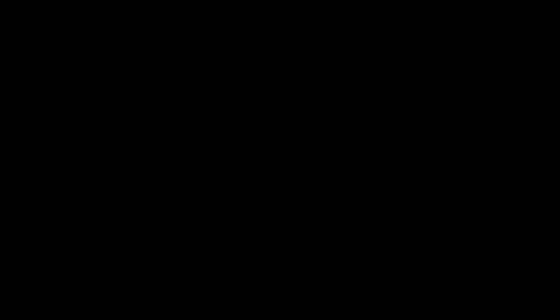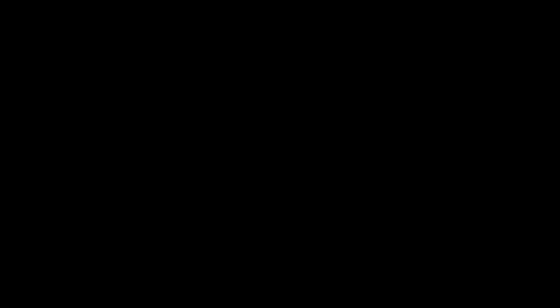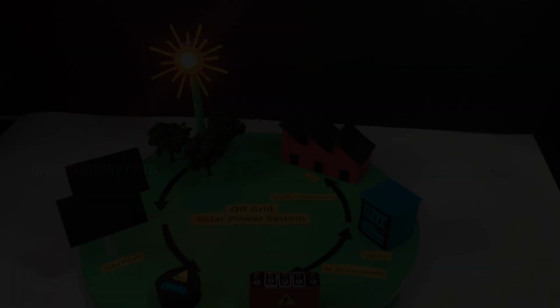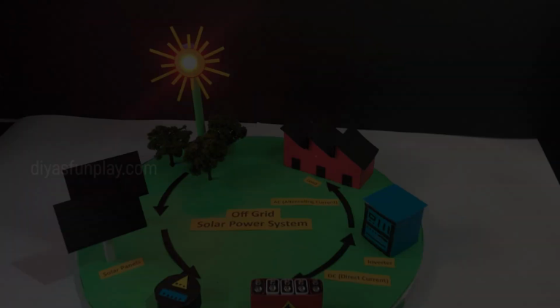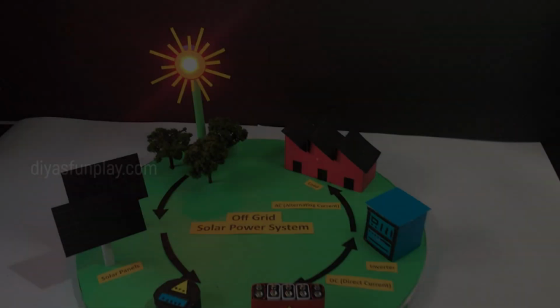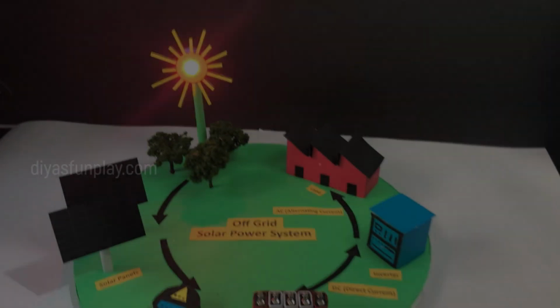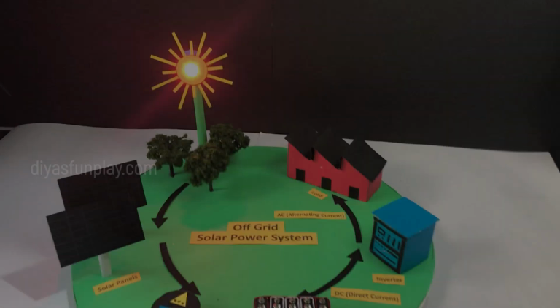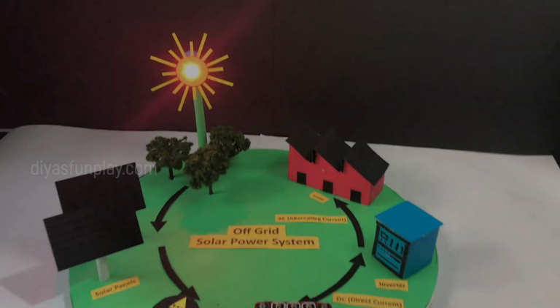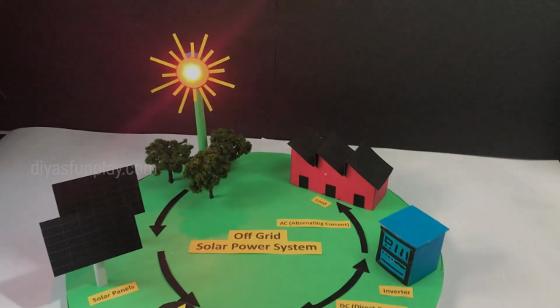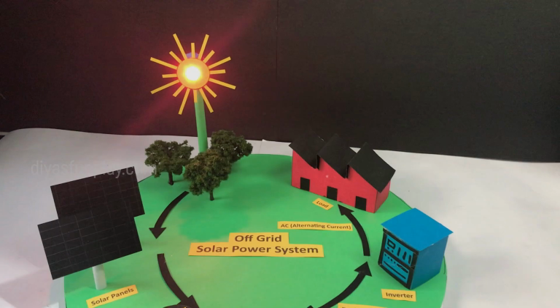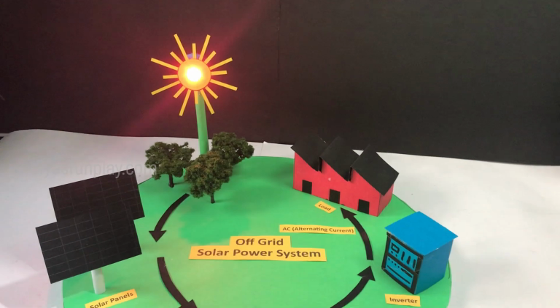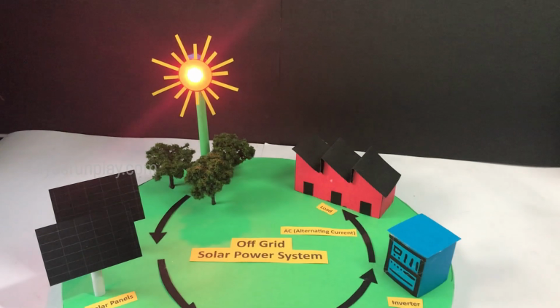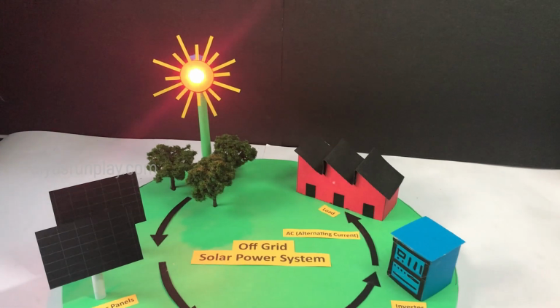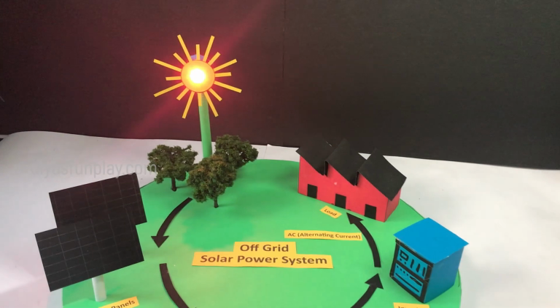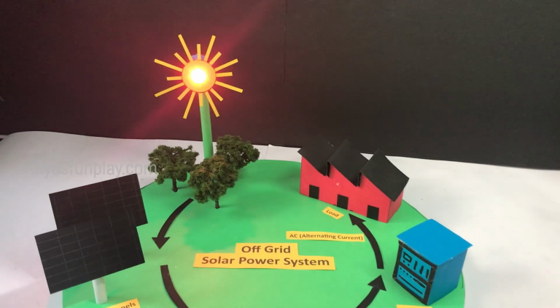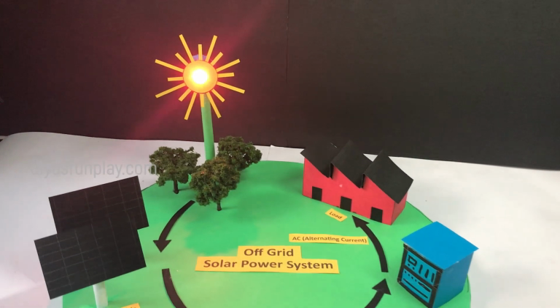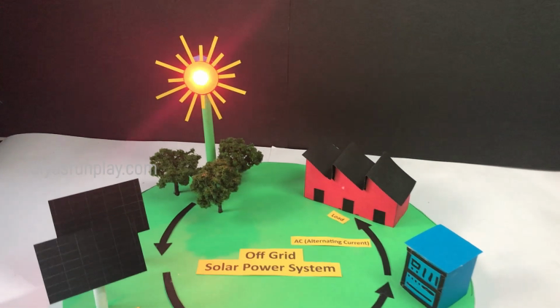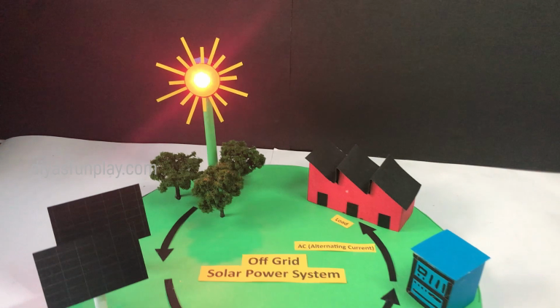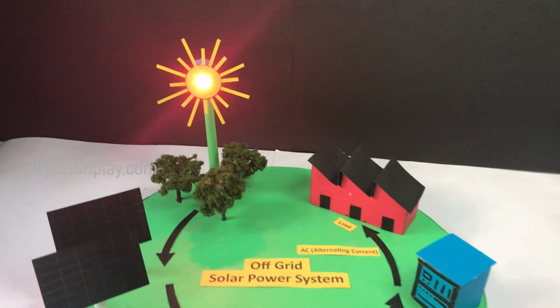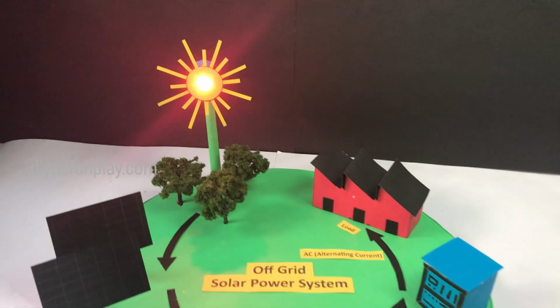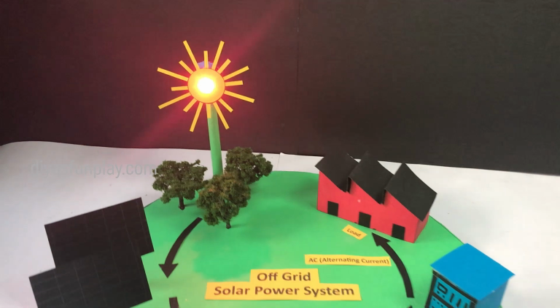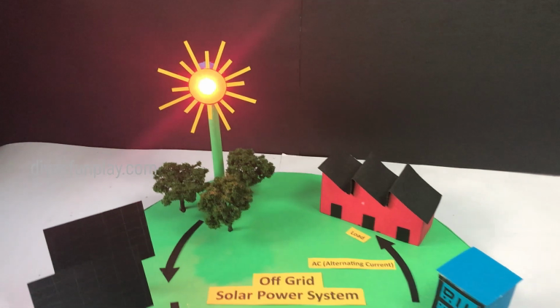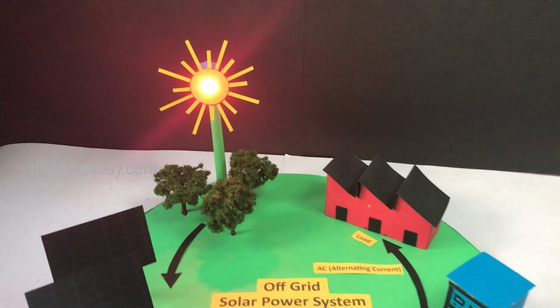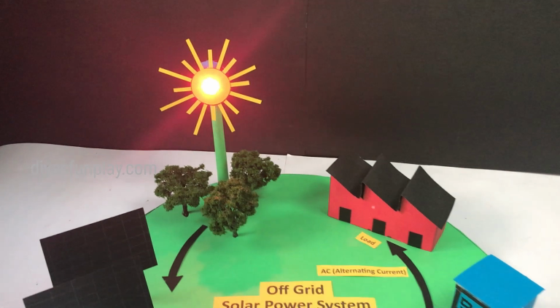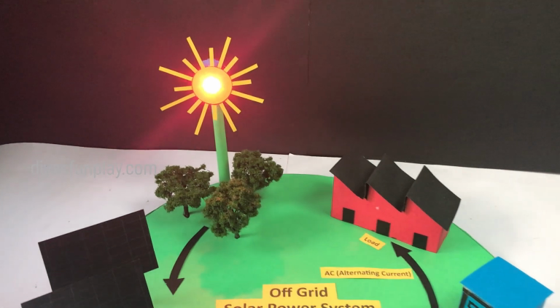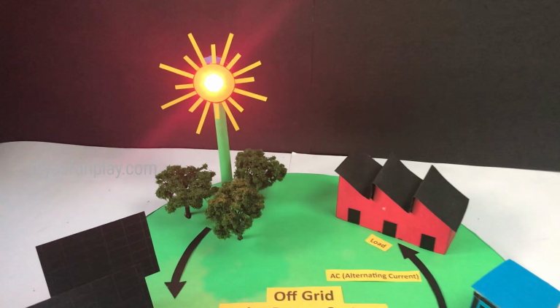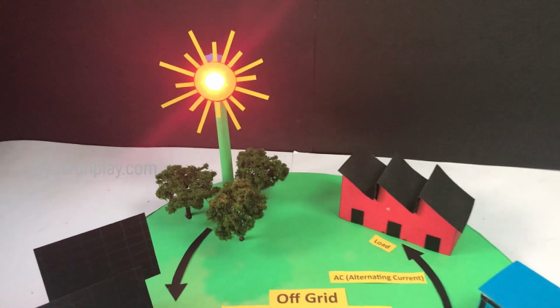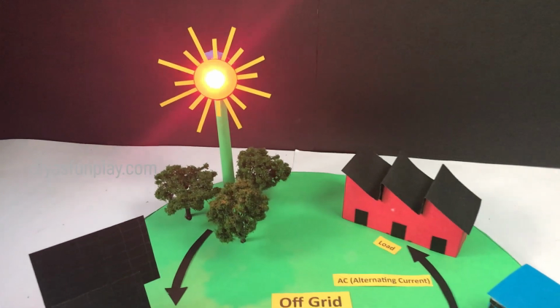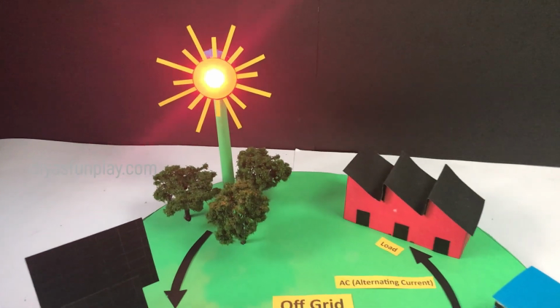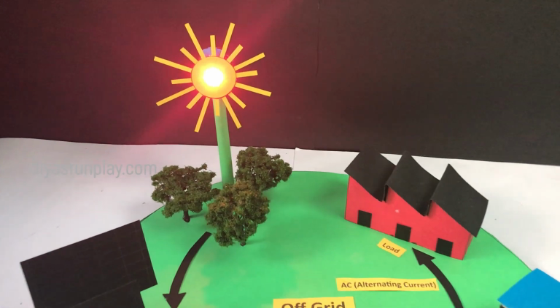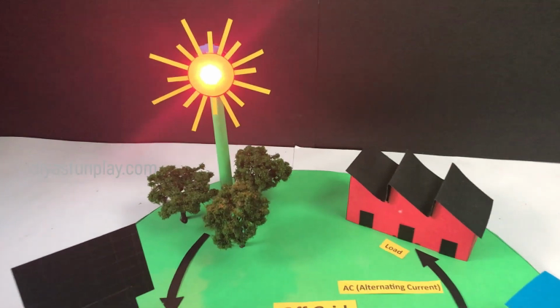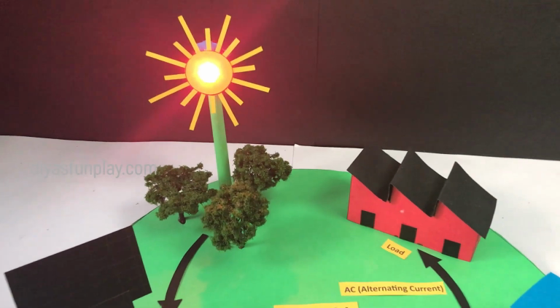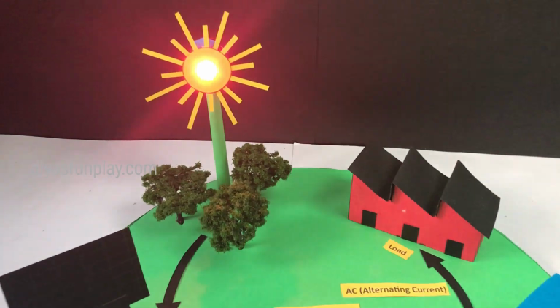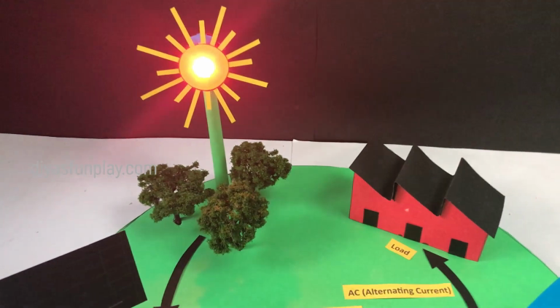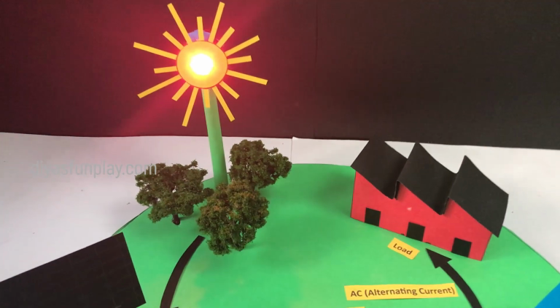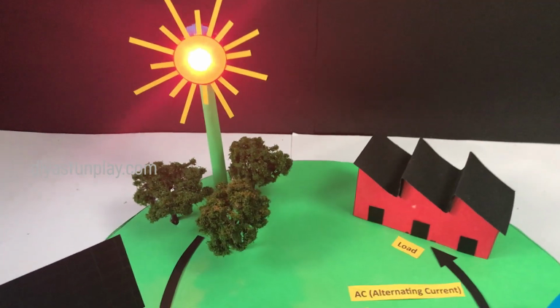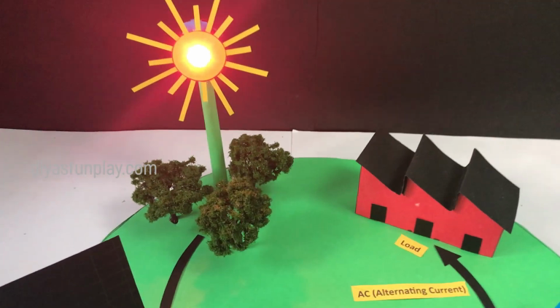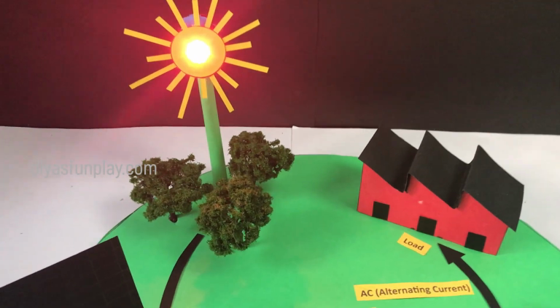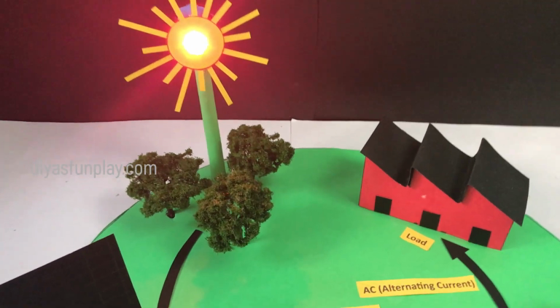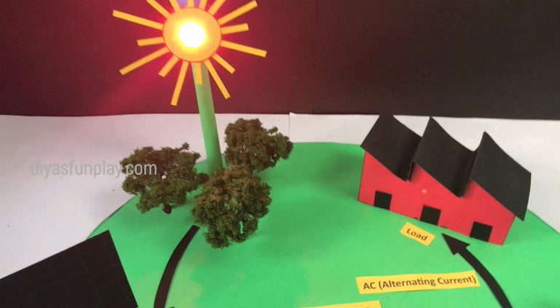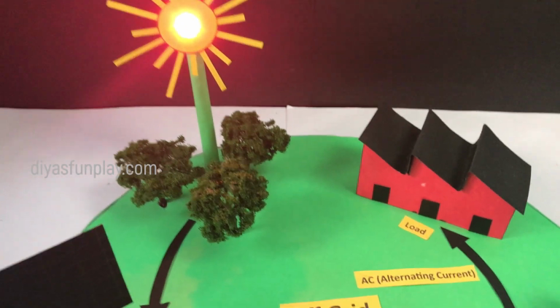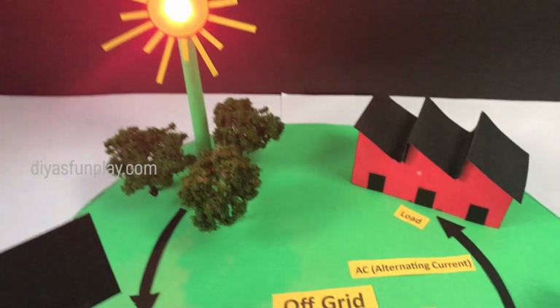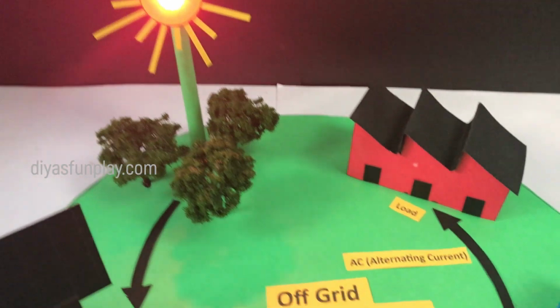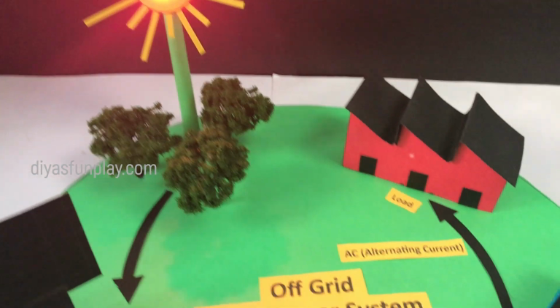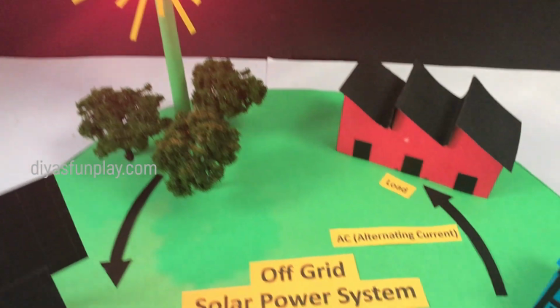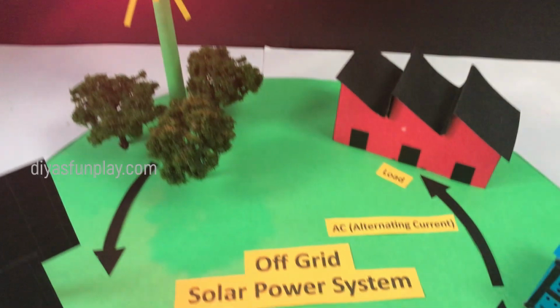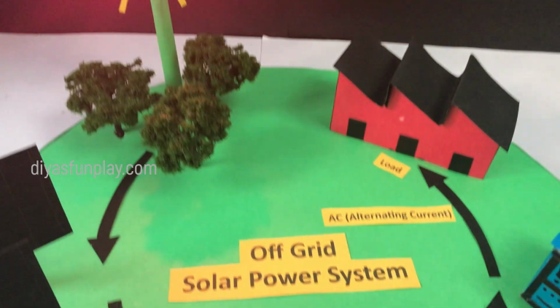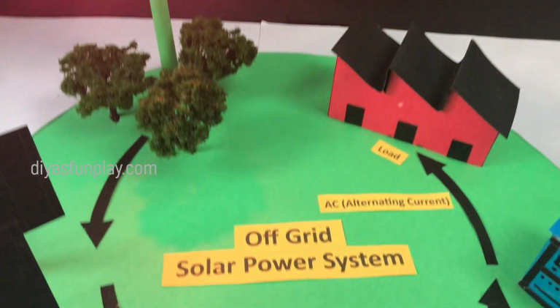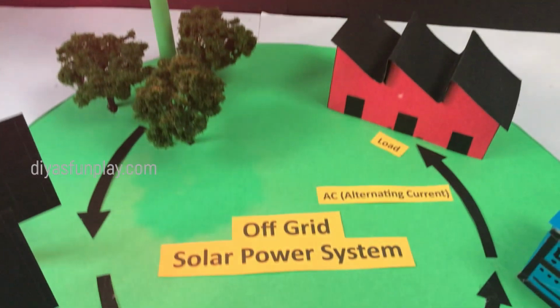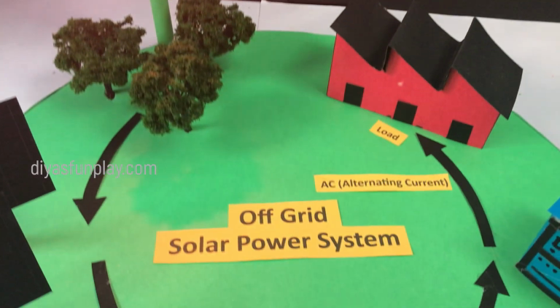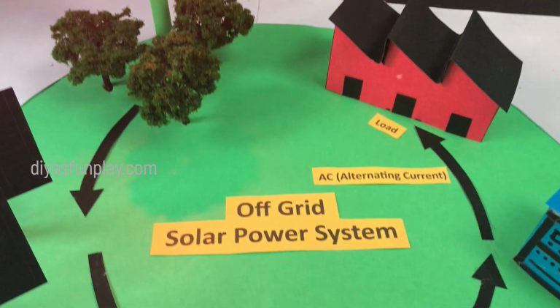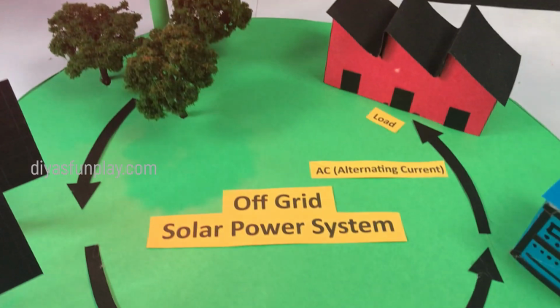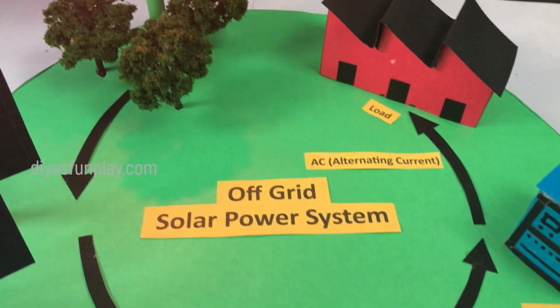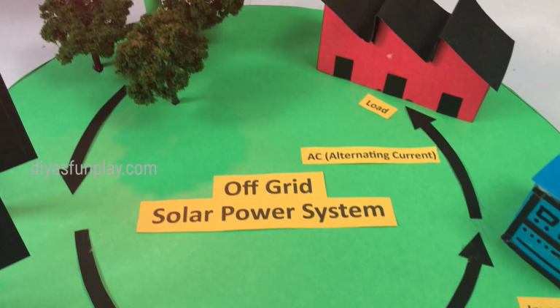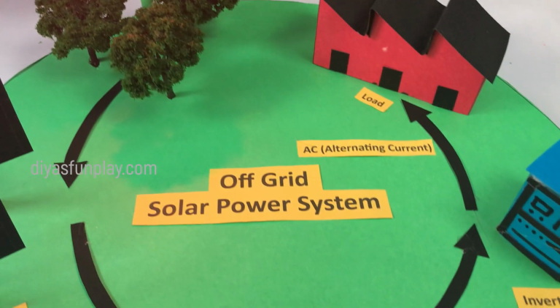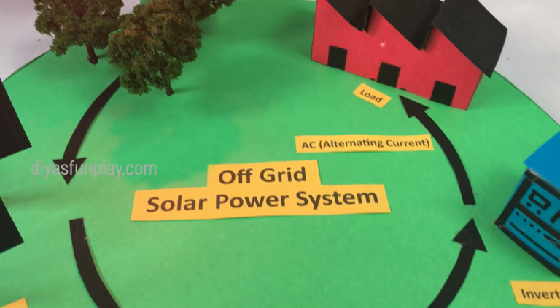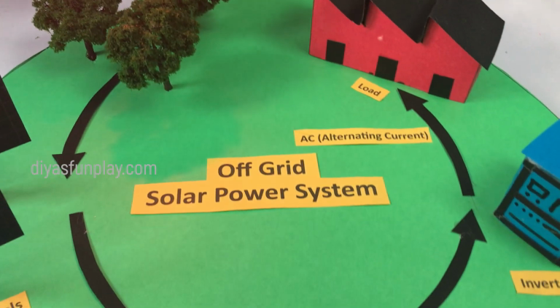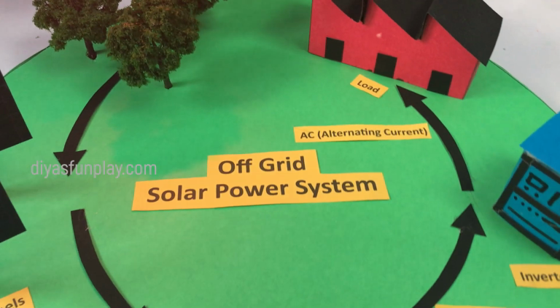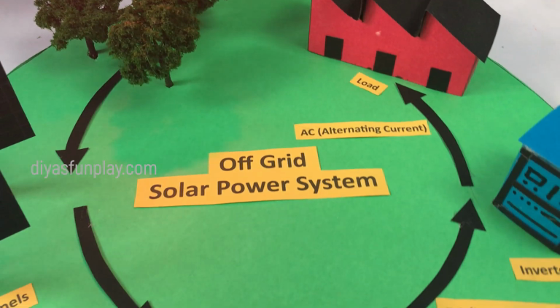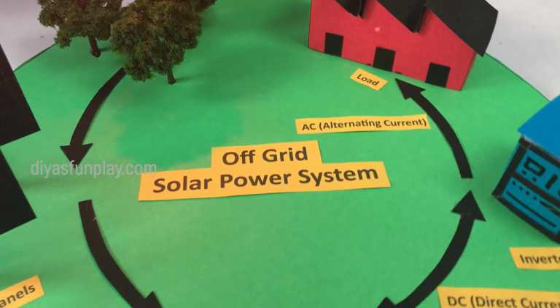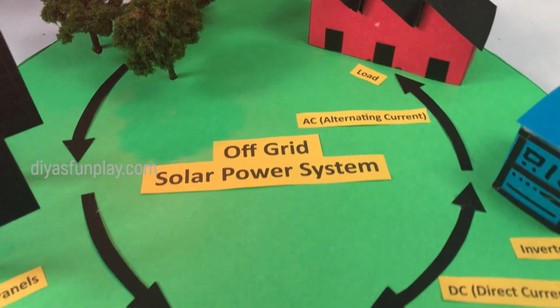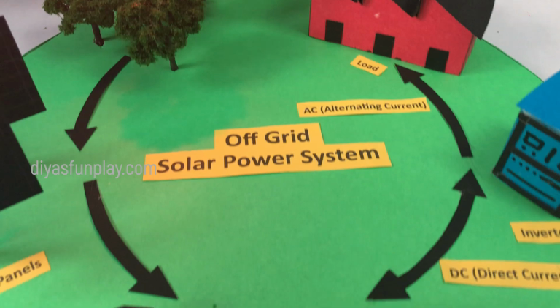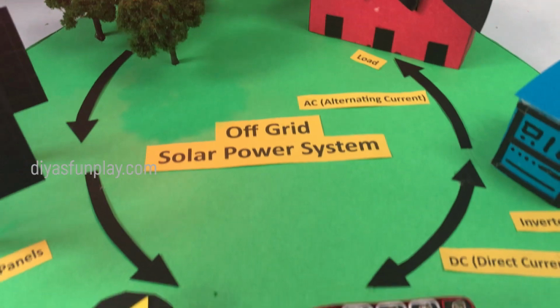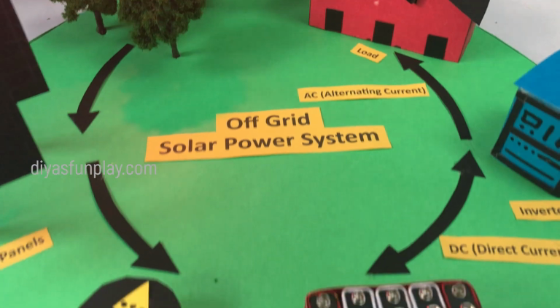Hello and welcome to Dias Fun Play. In today's video, let's see what is an off-grid solar power system.